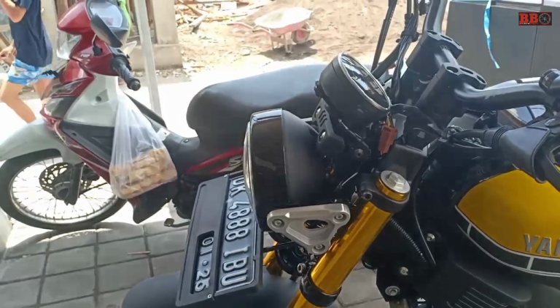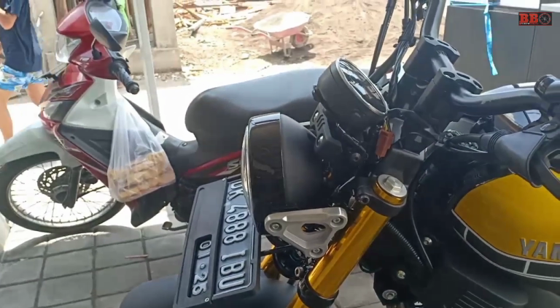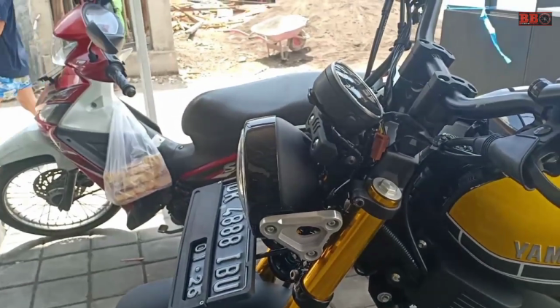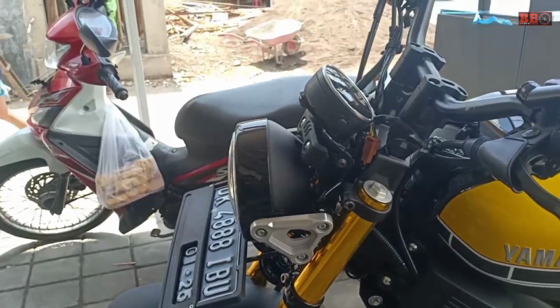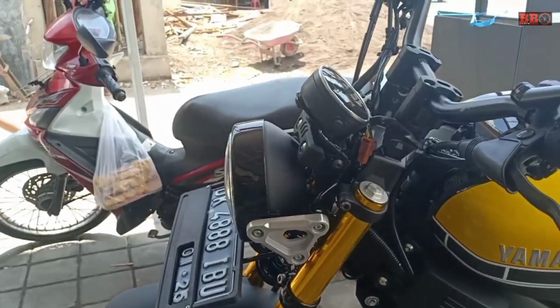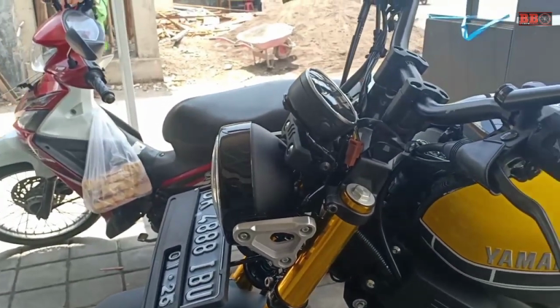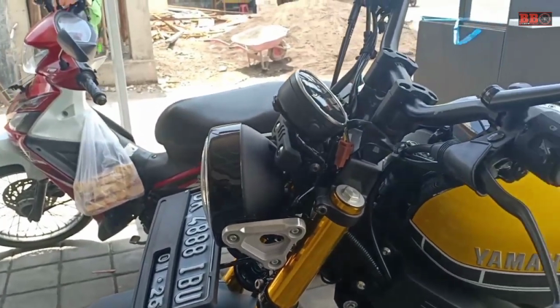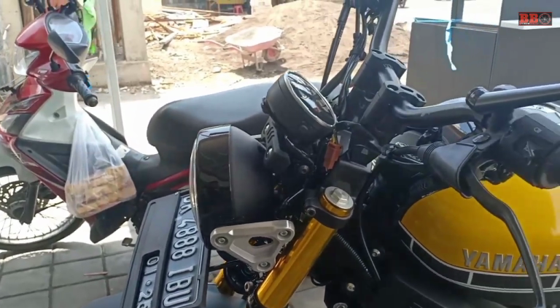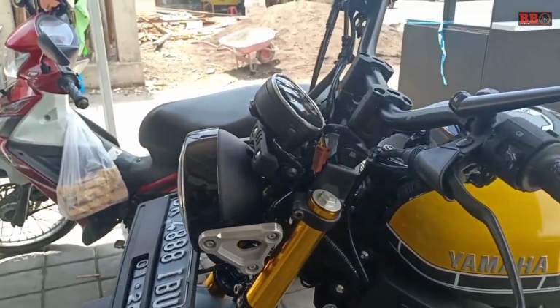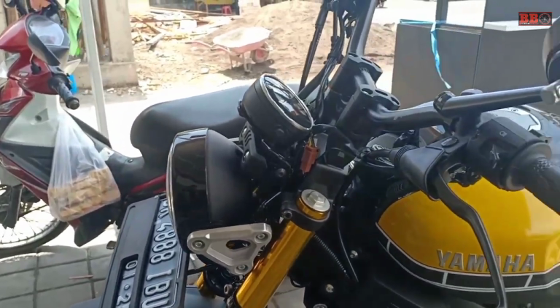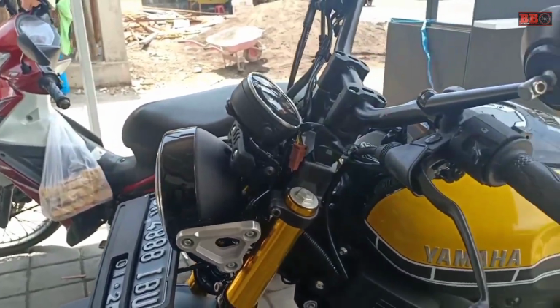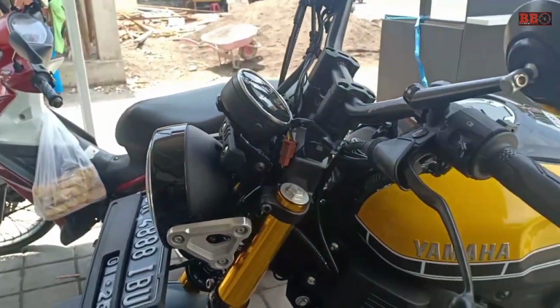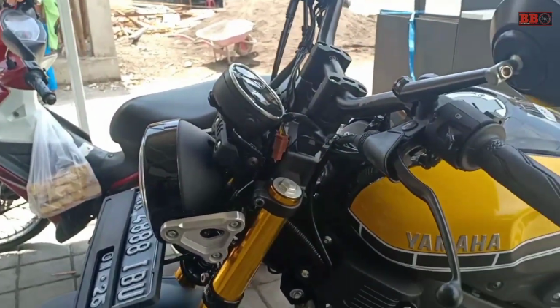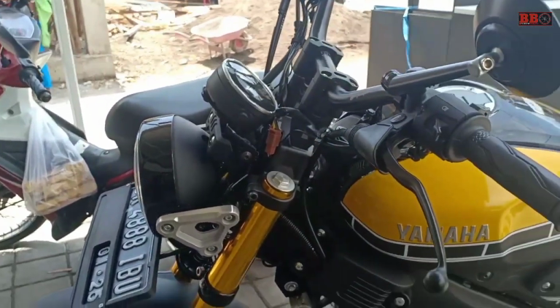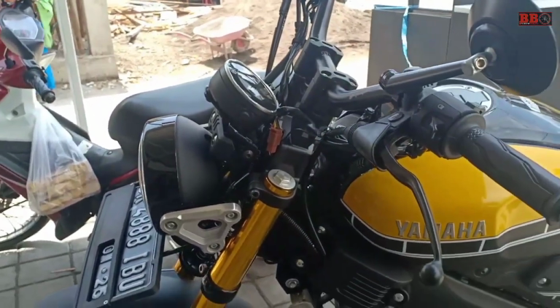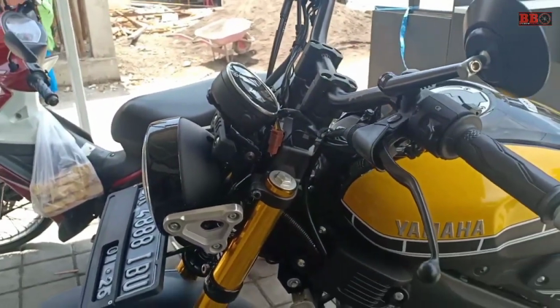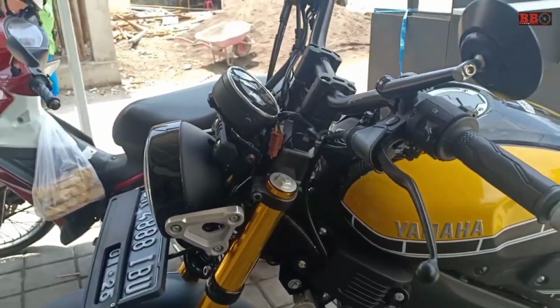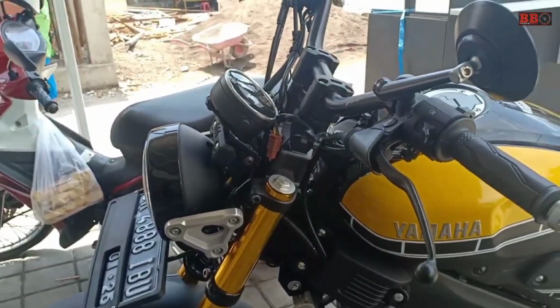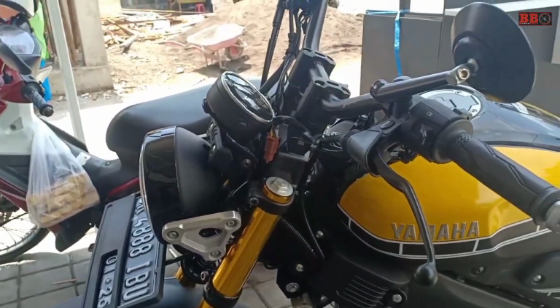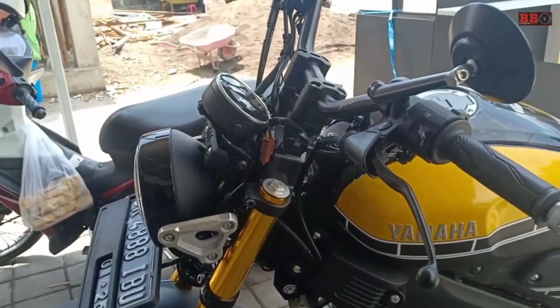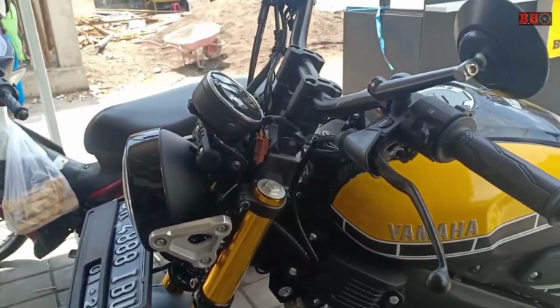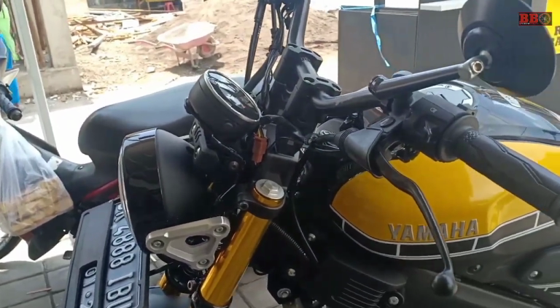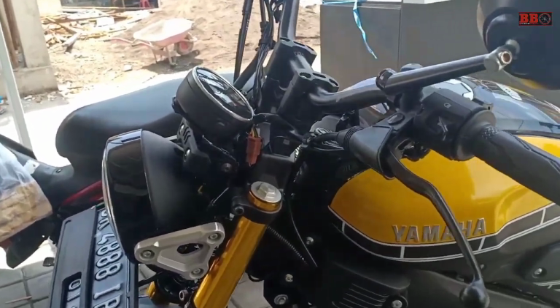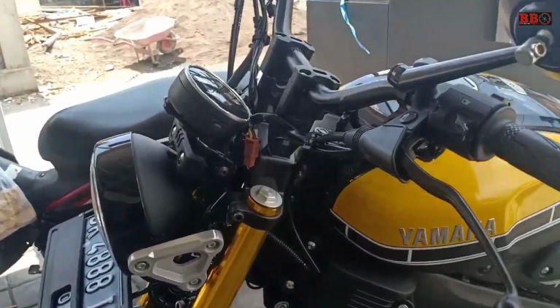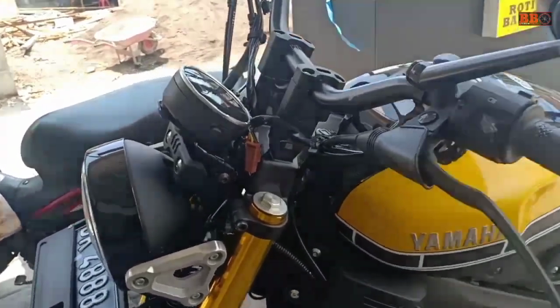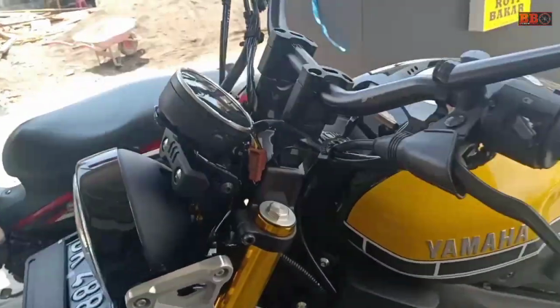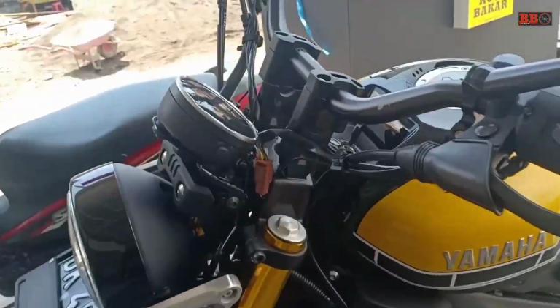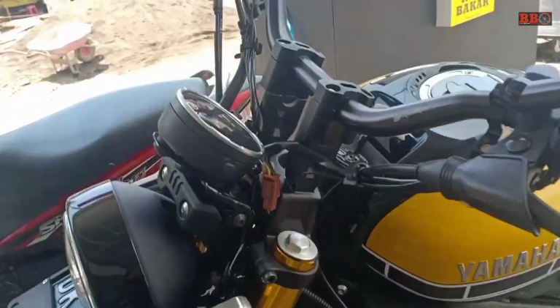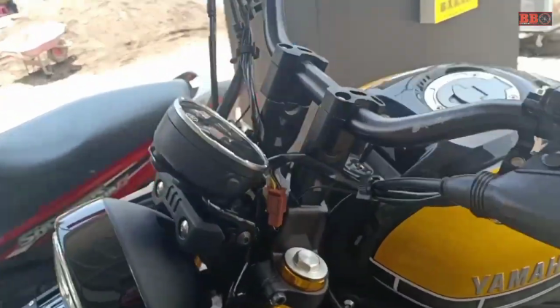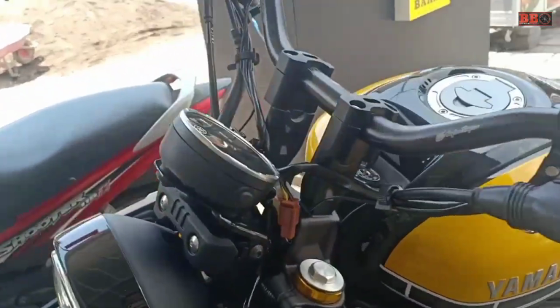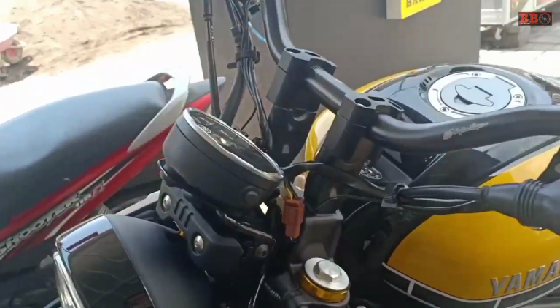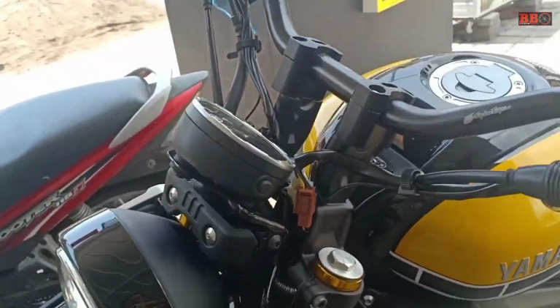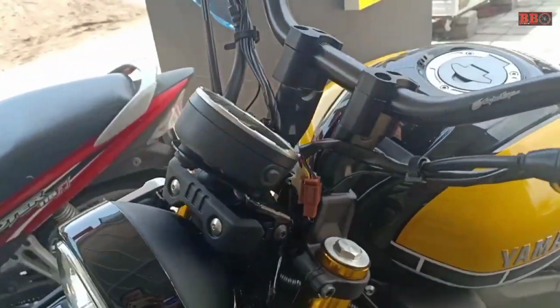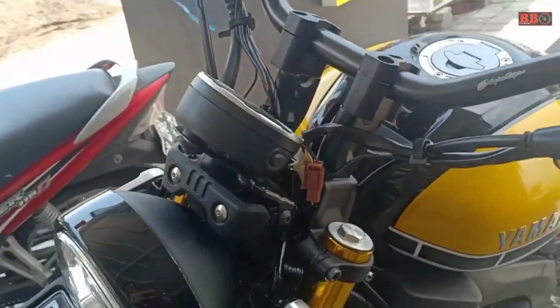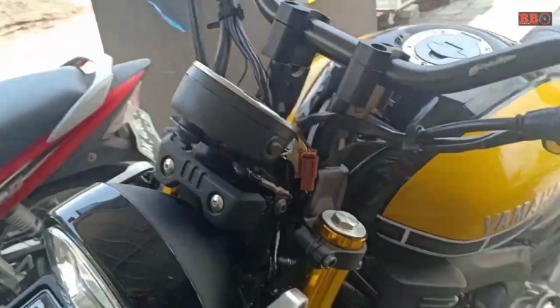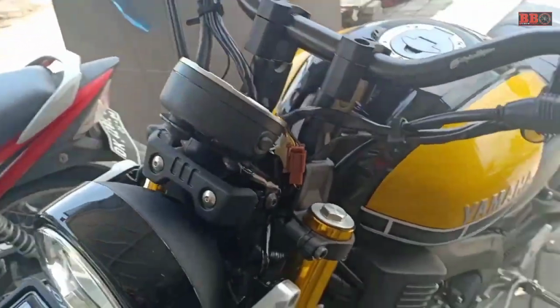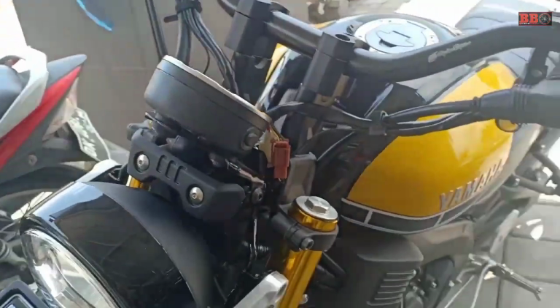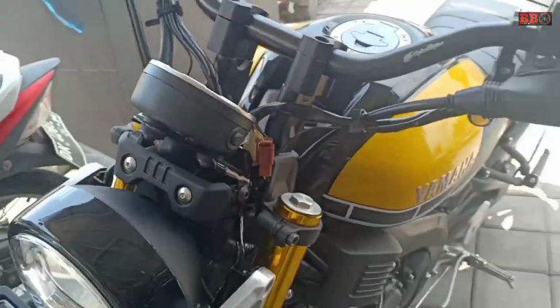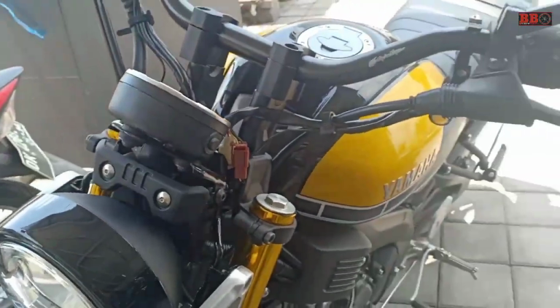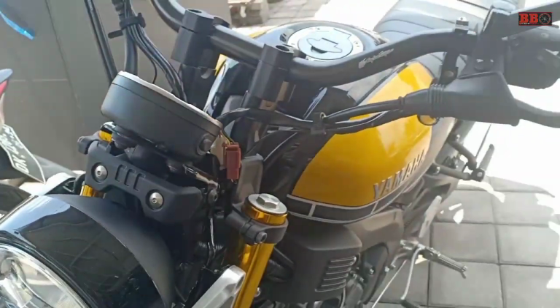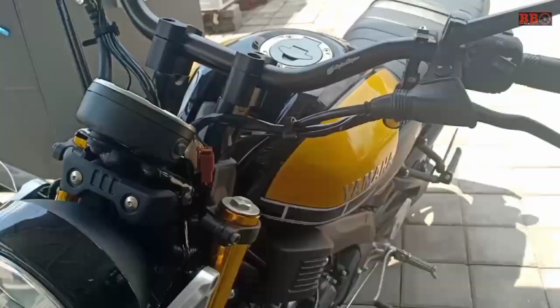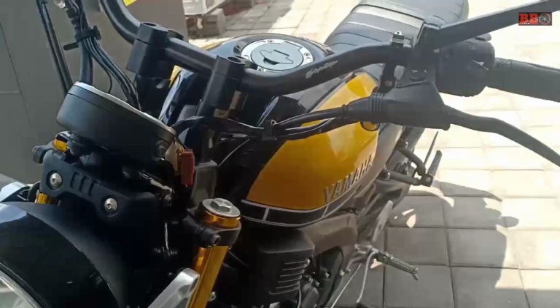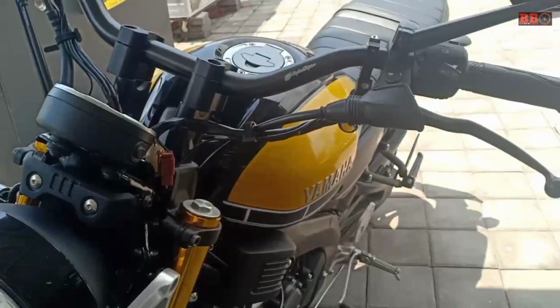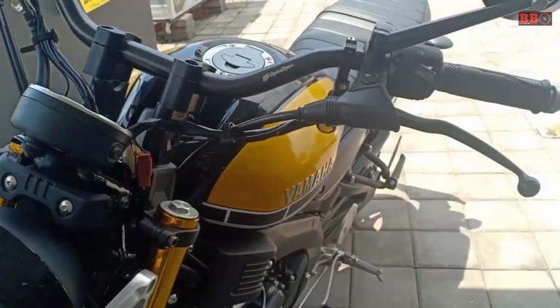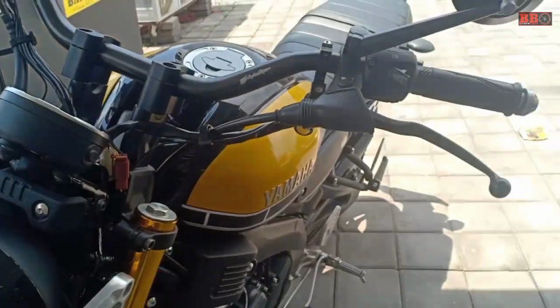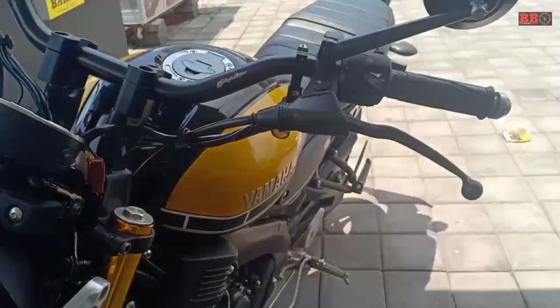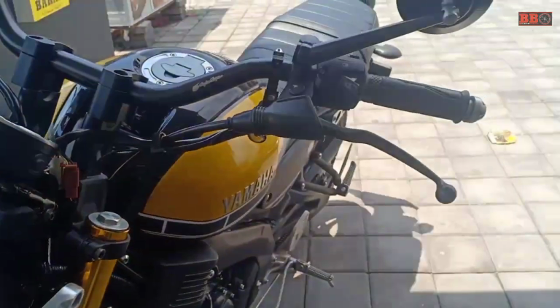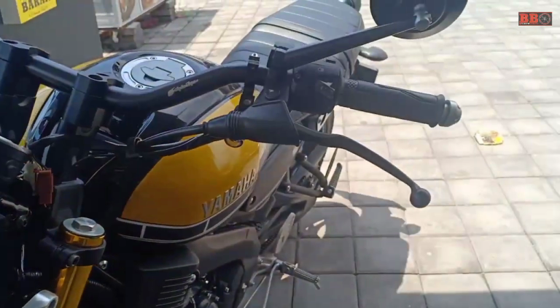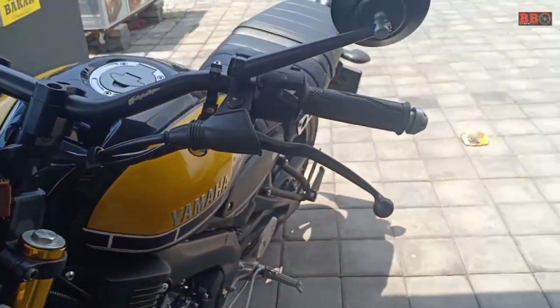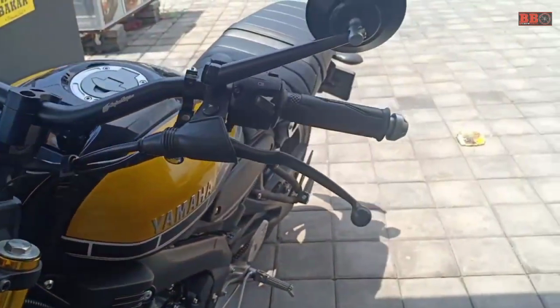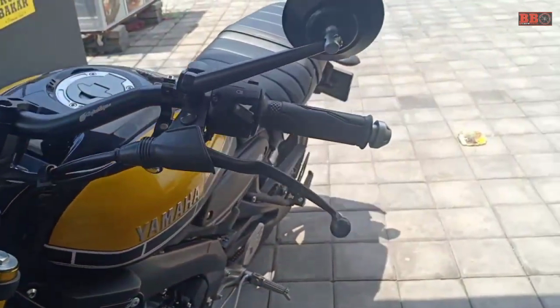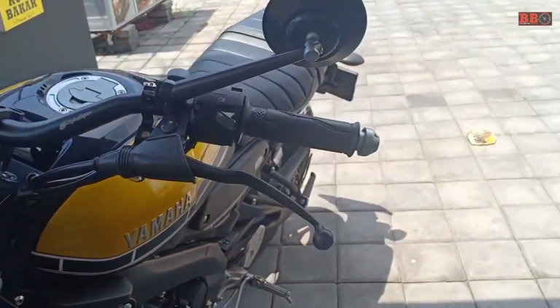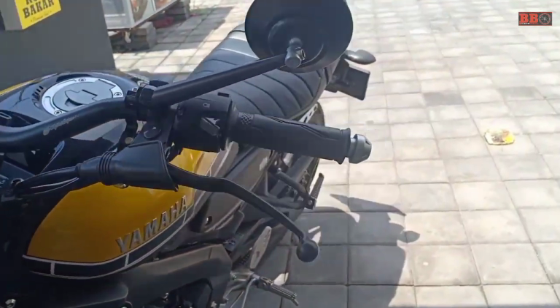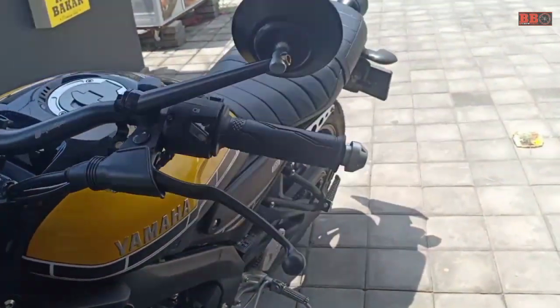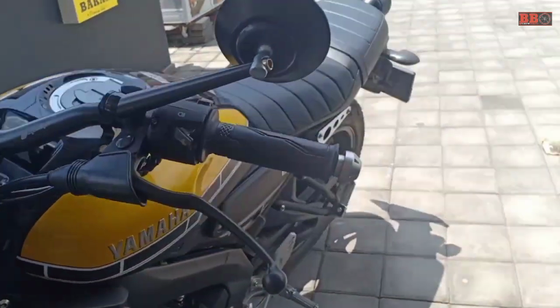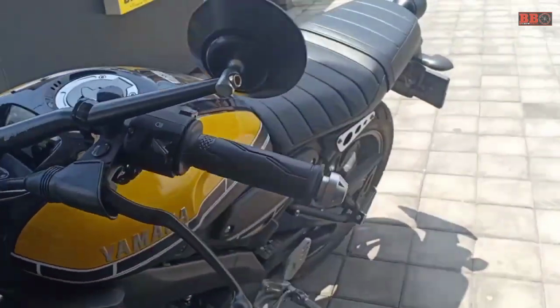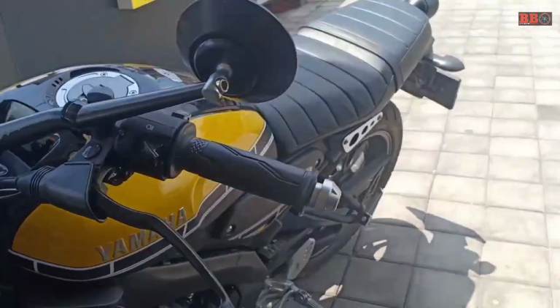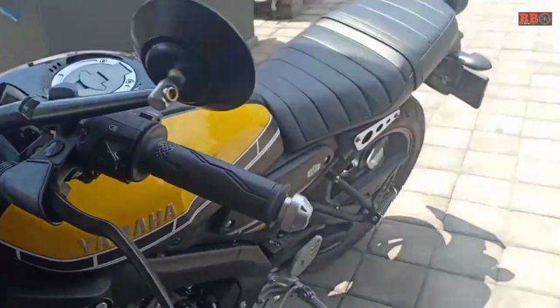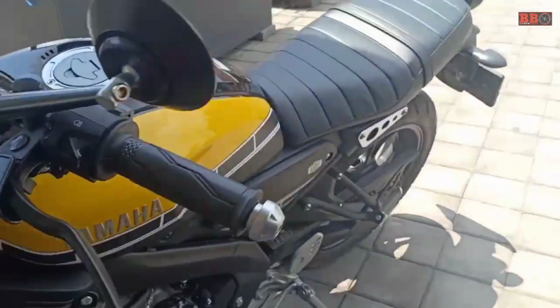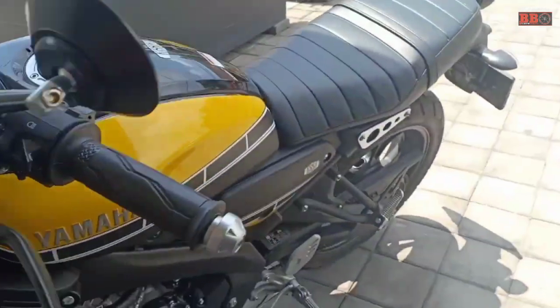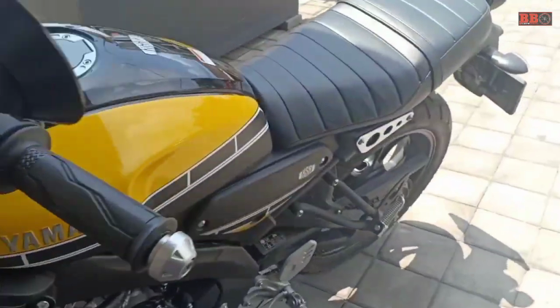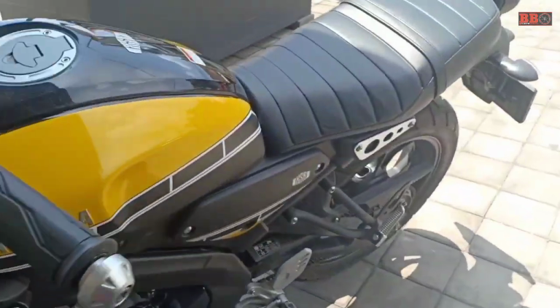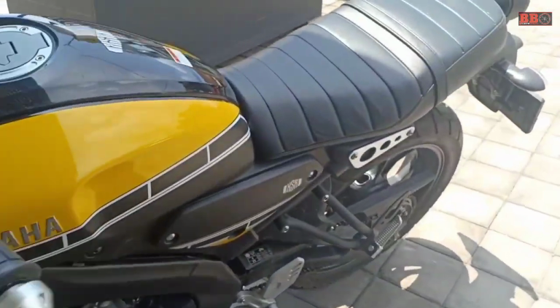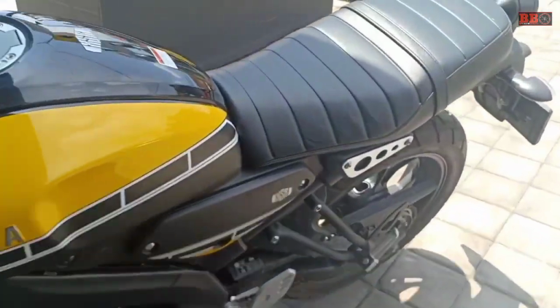The difference between classic and modern models includes the delta box frame and the USD front fork.